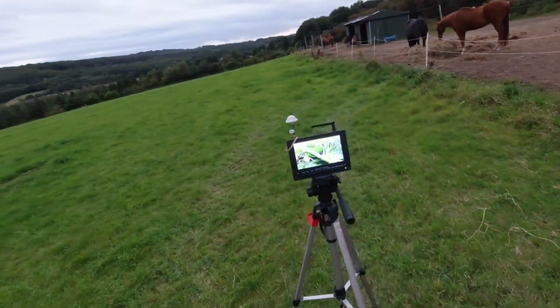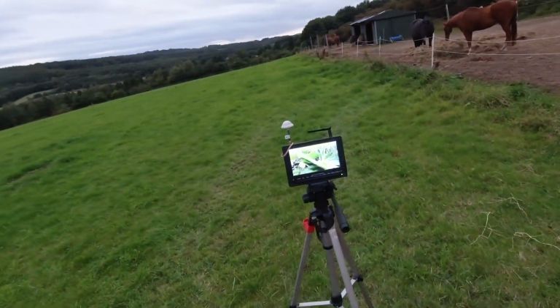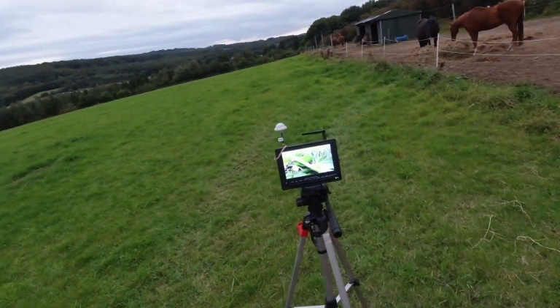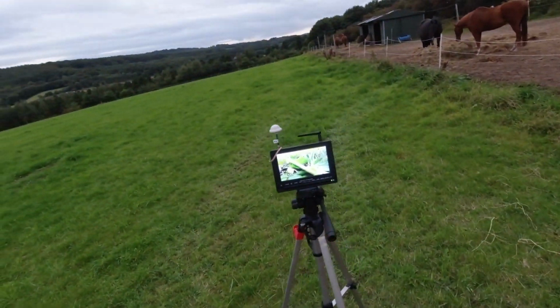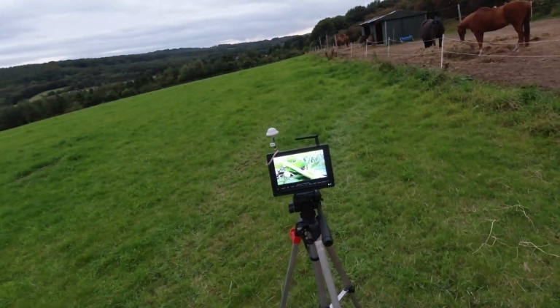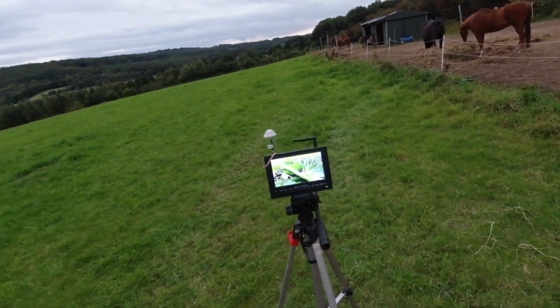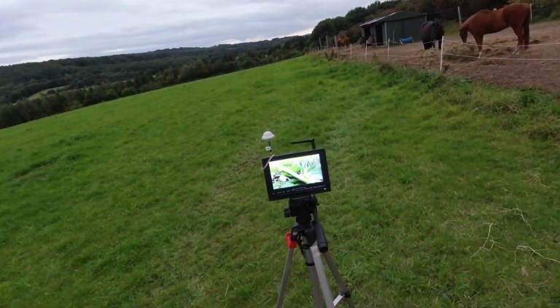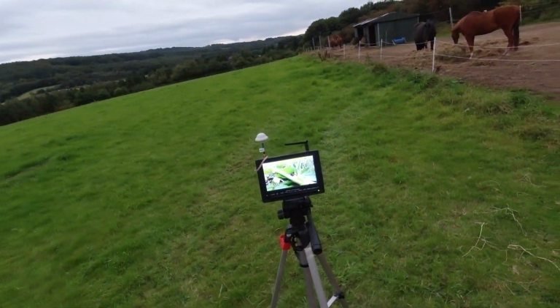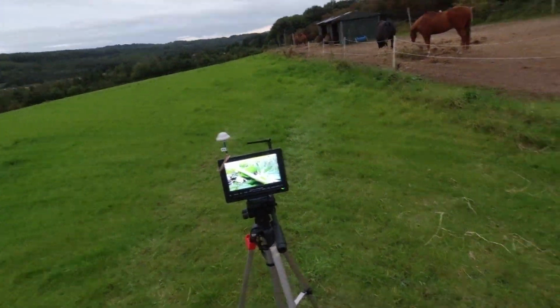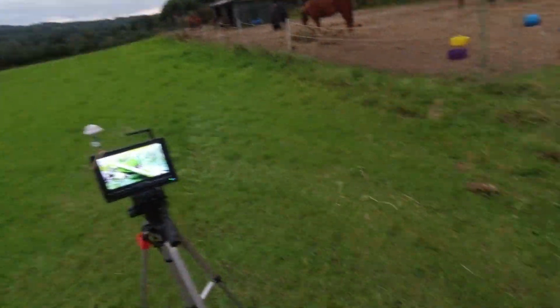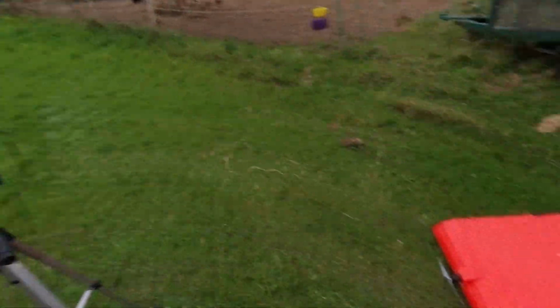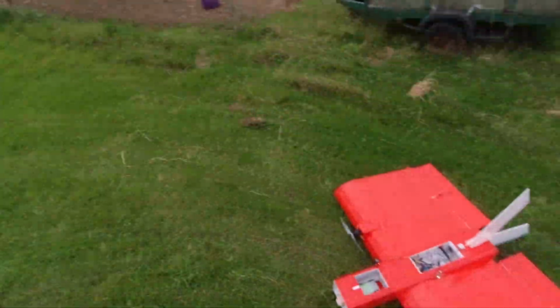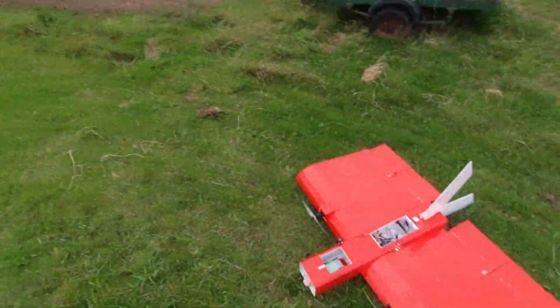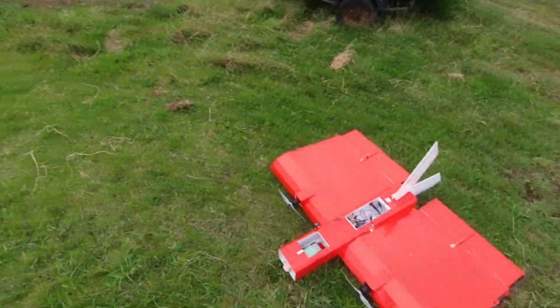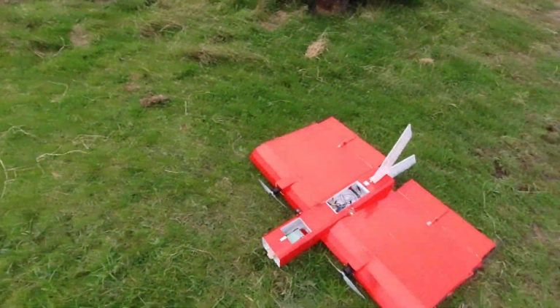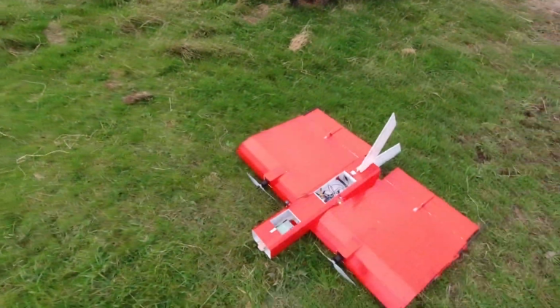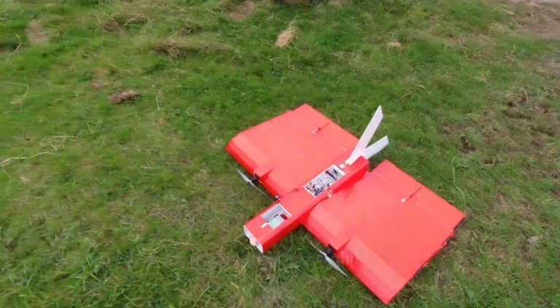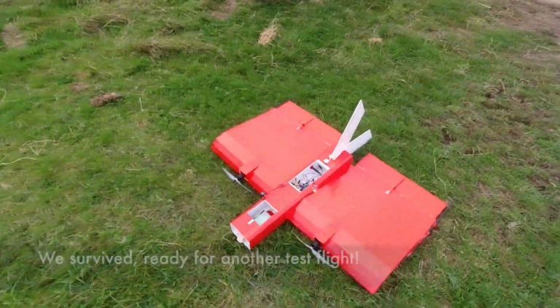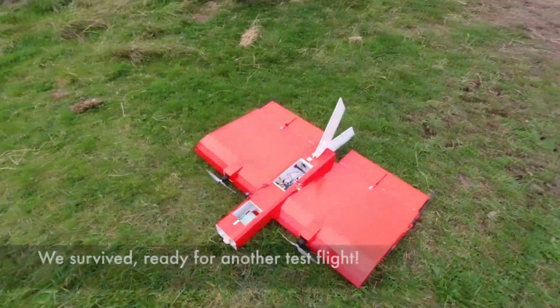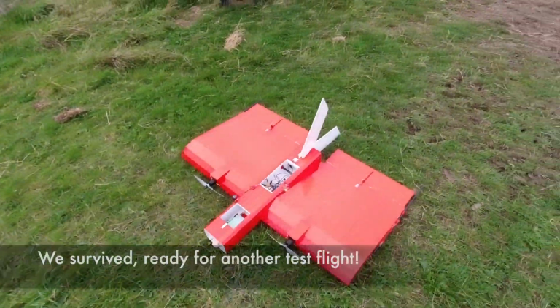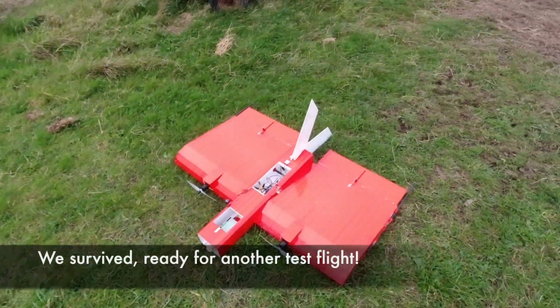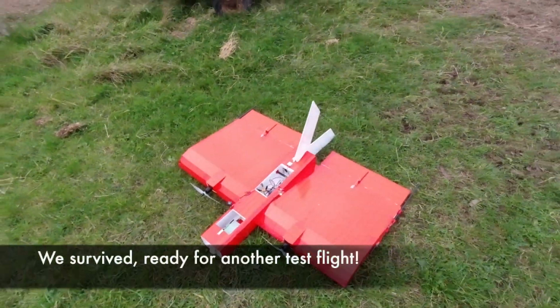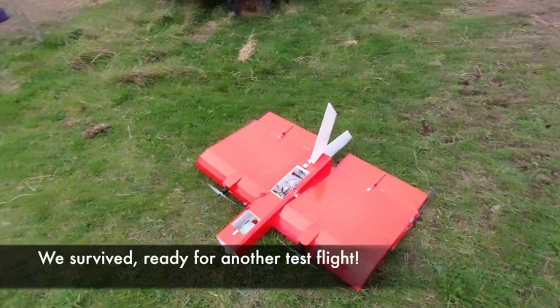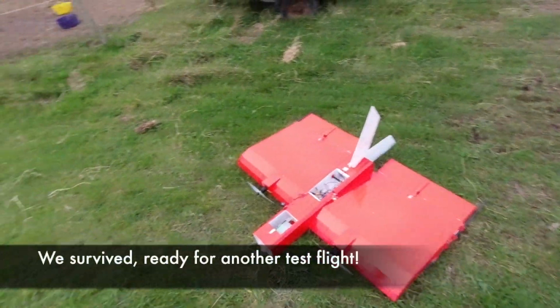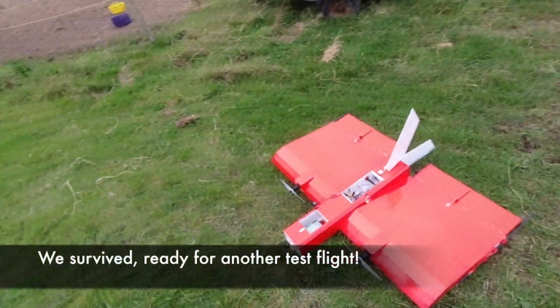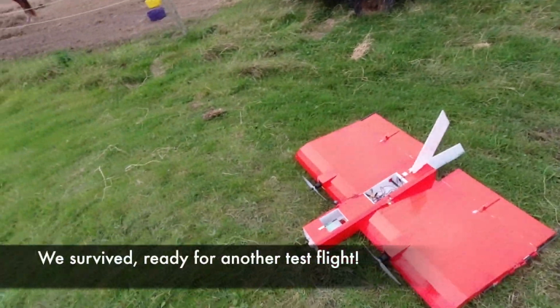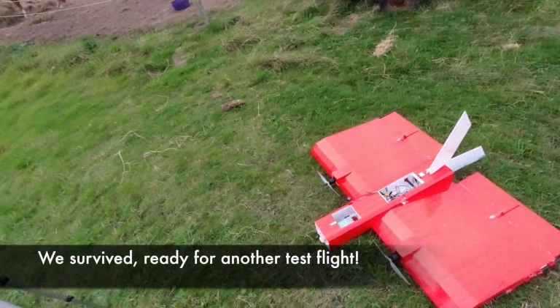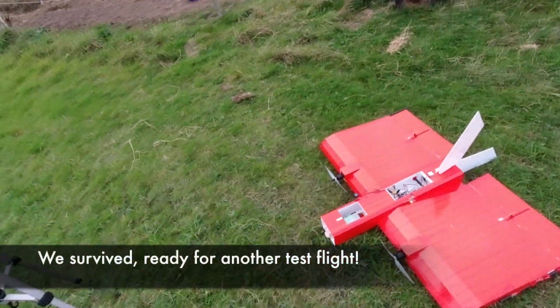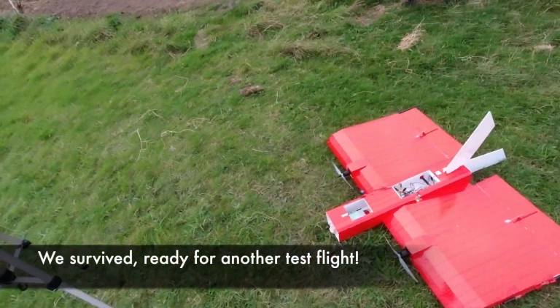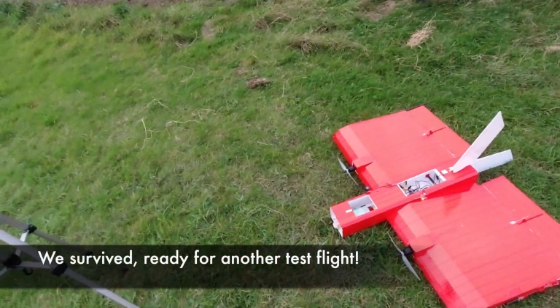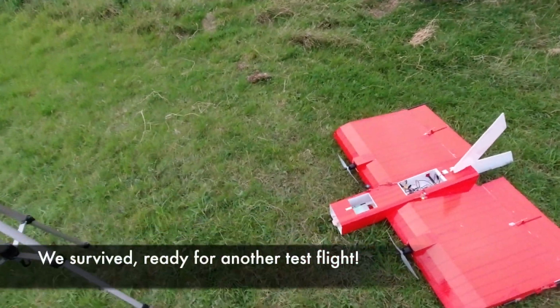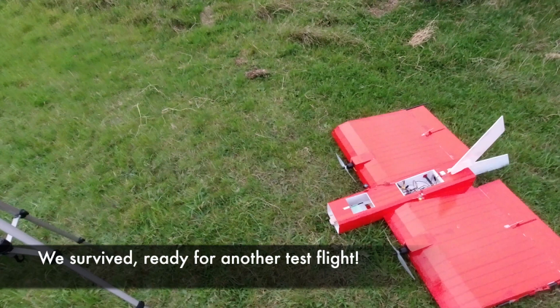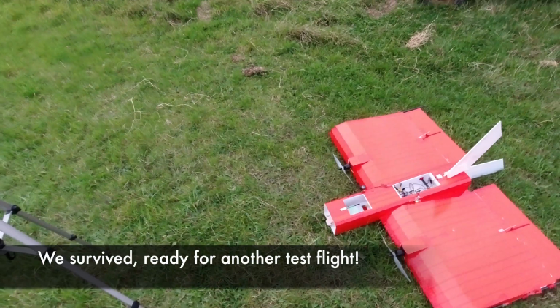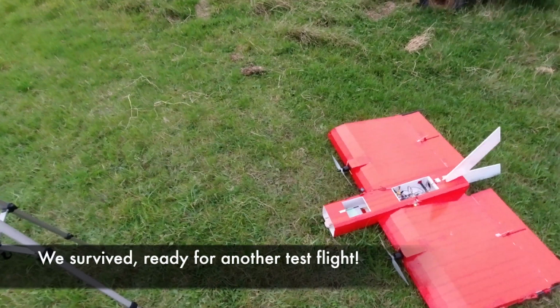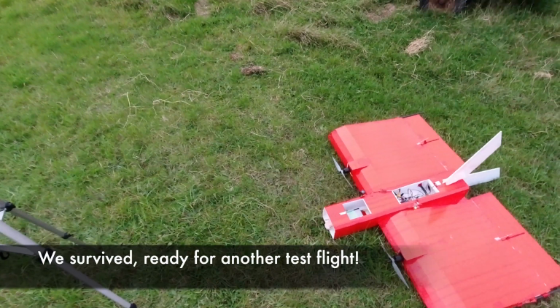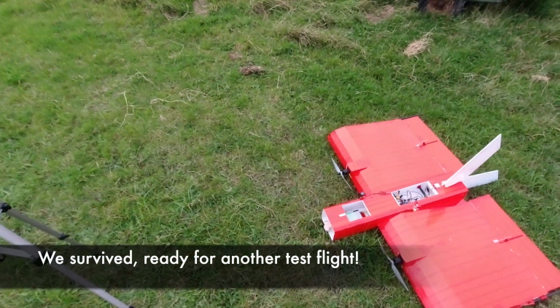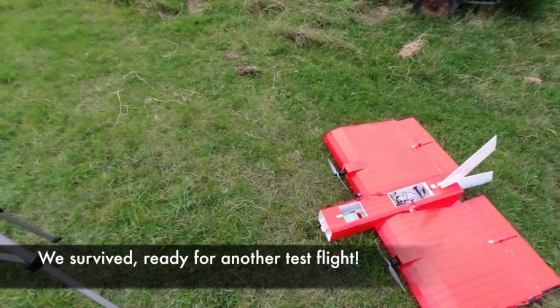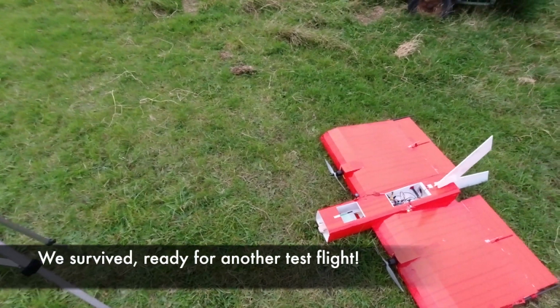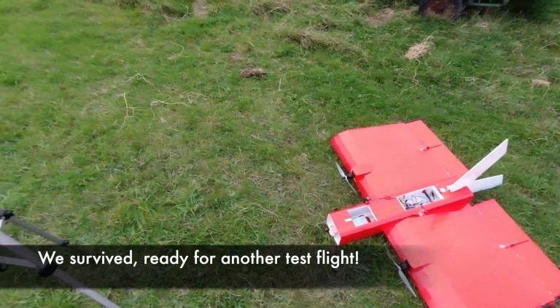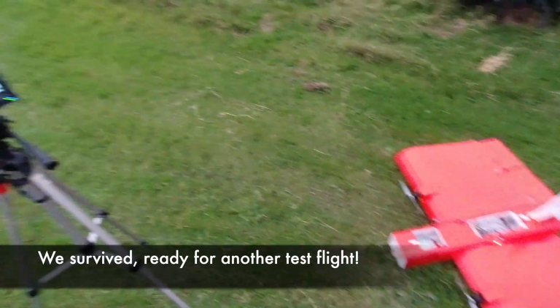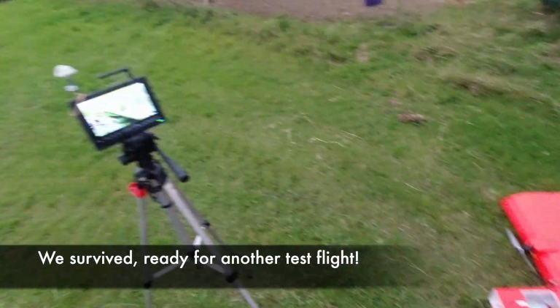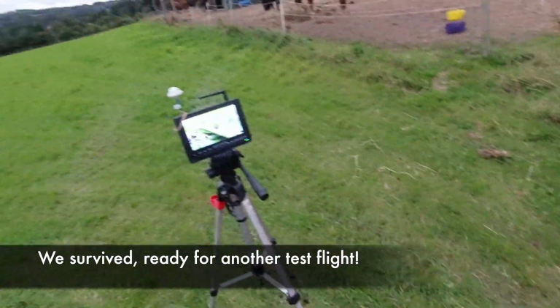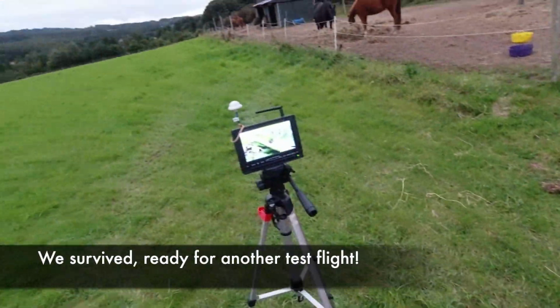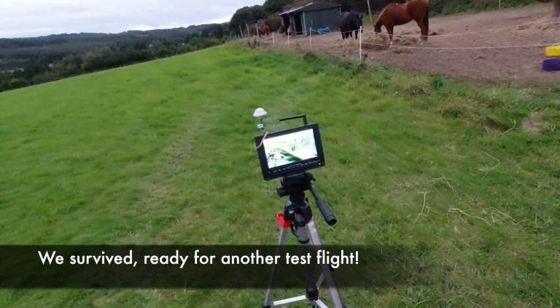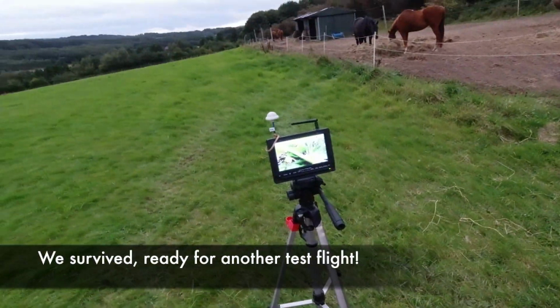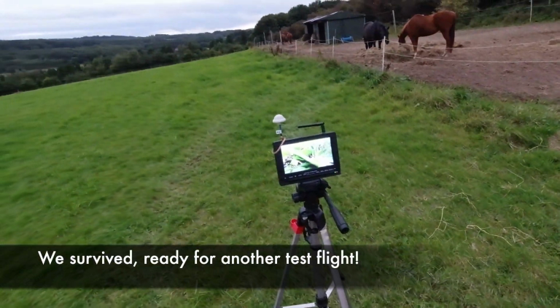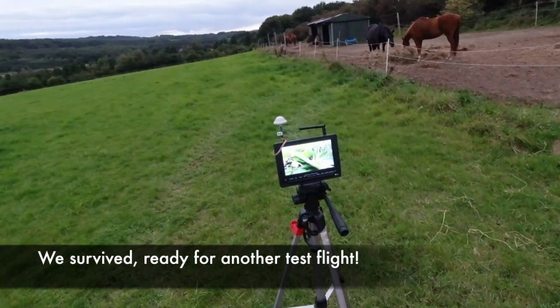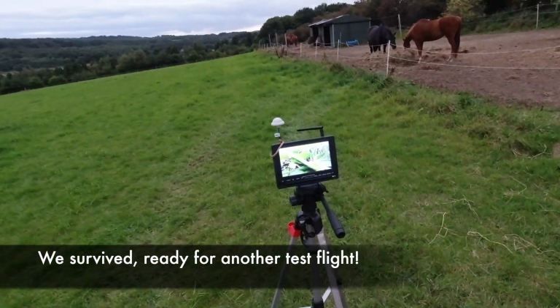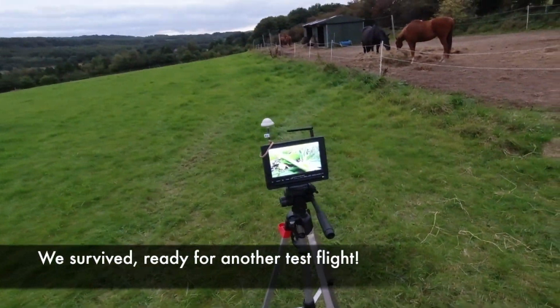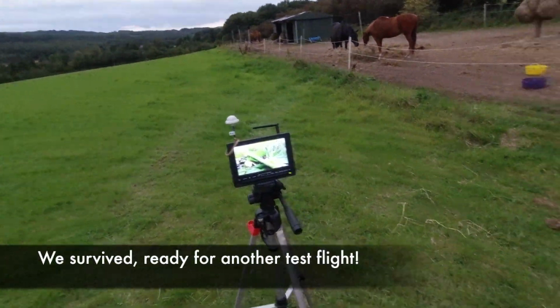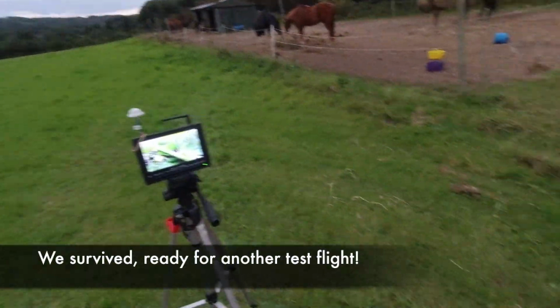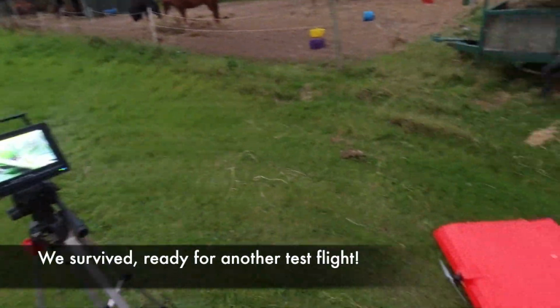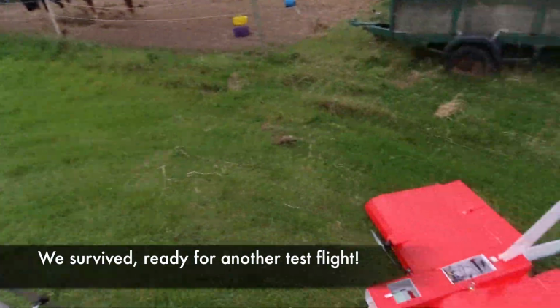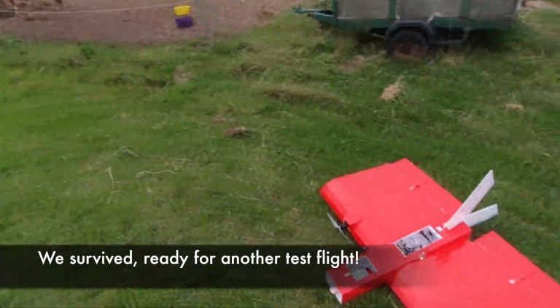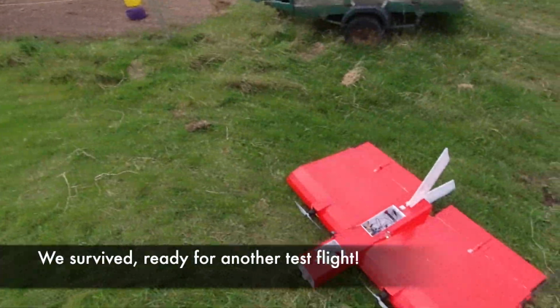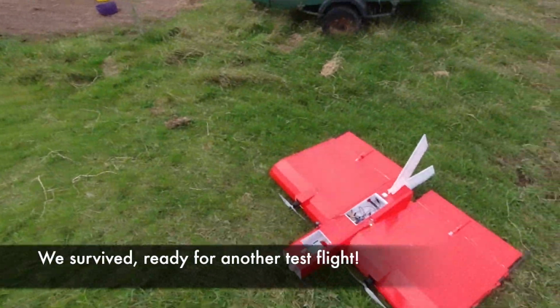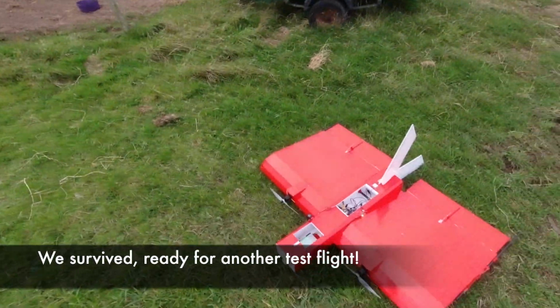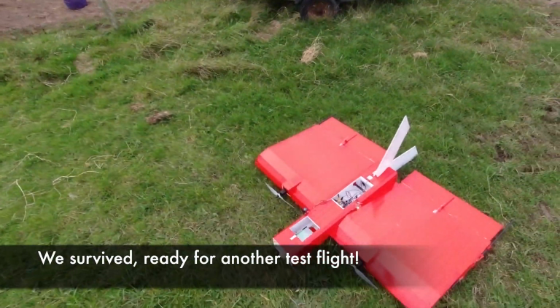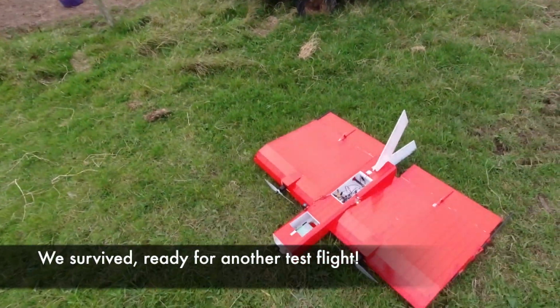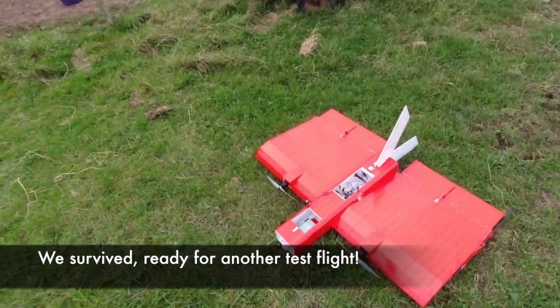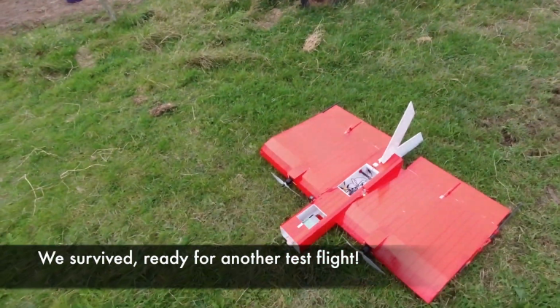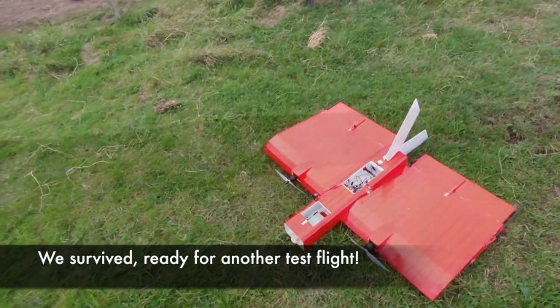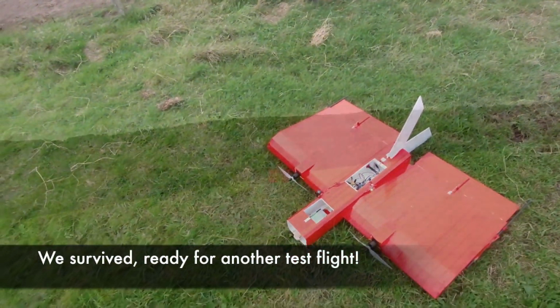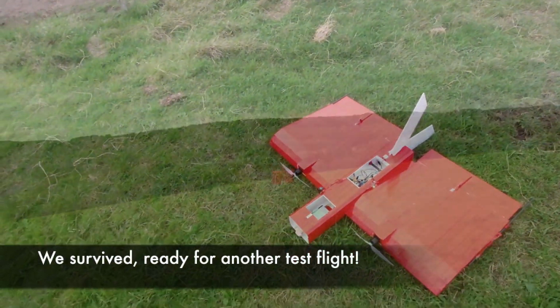Thanks for joining me. That was a success — down in one piece and it did fly, but not brilliantly. We'll try again another time. It was fun.